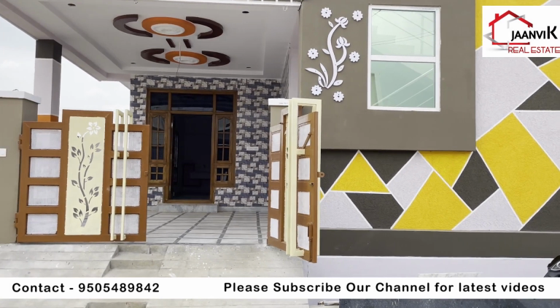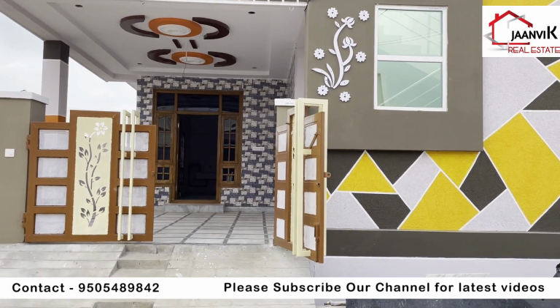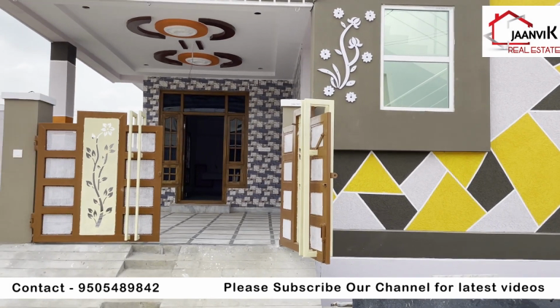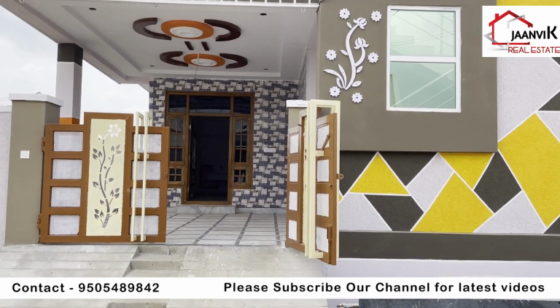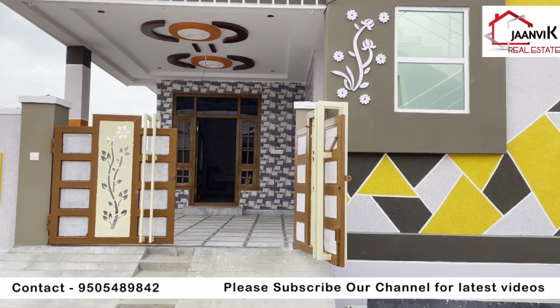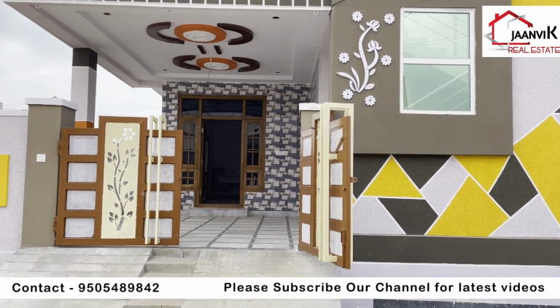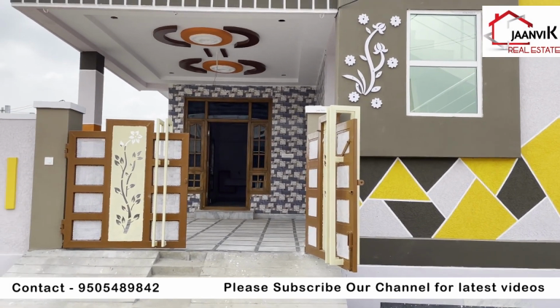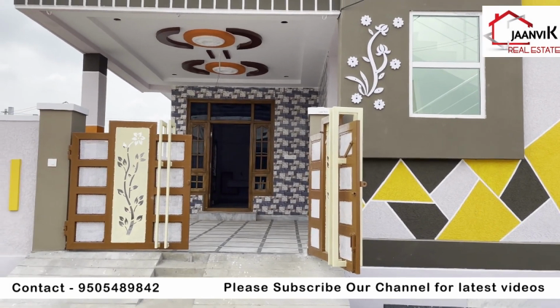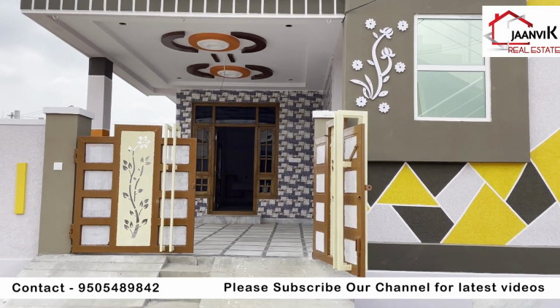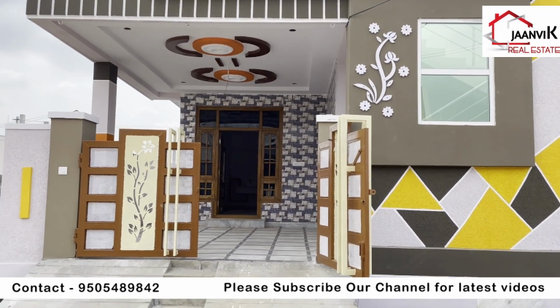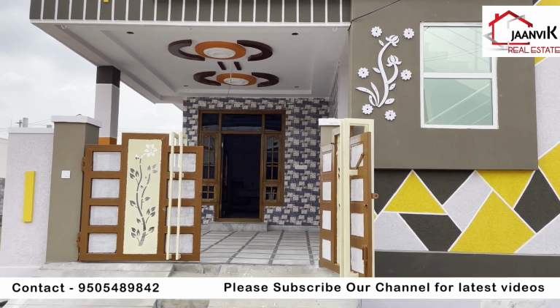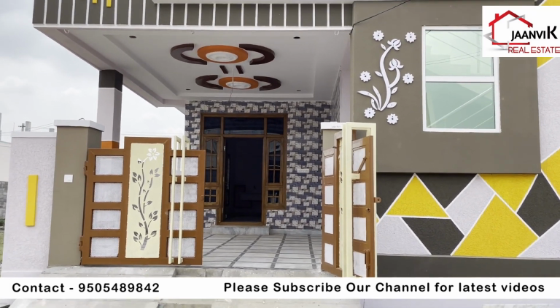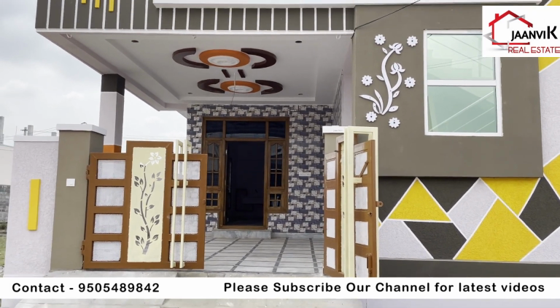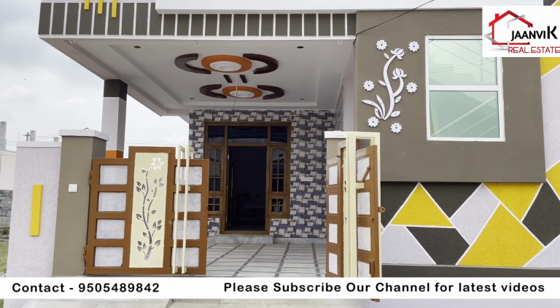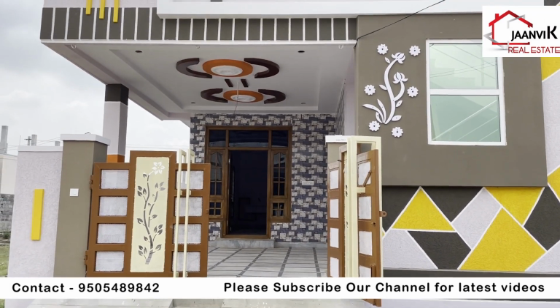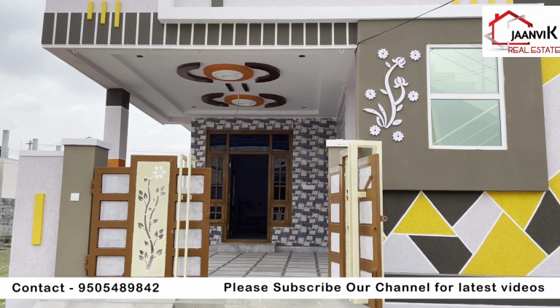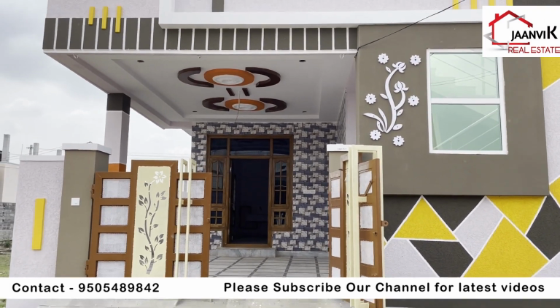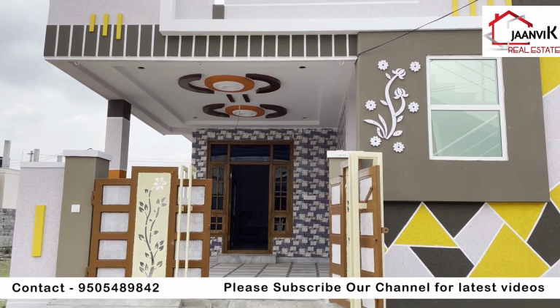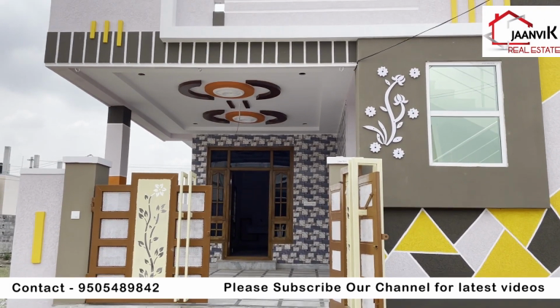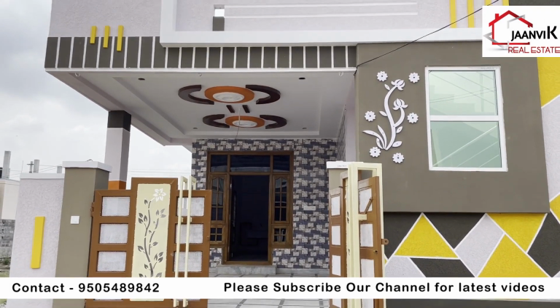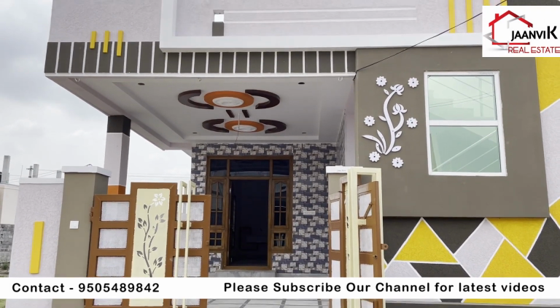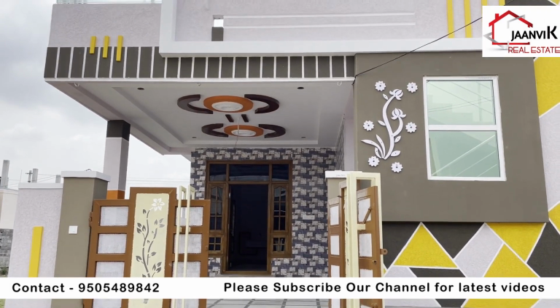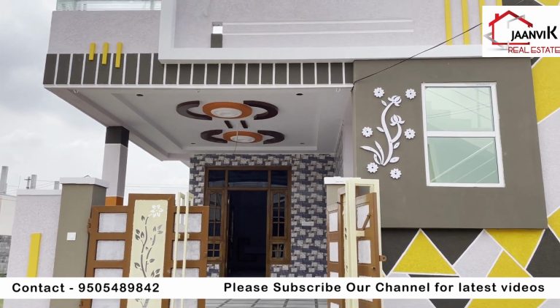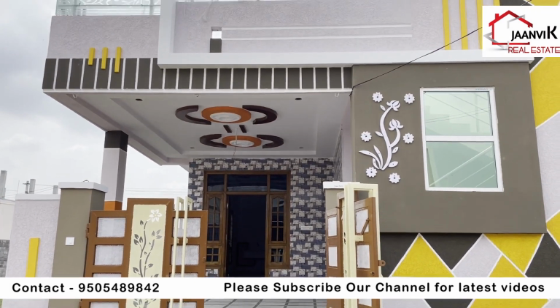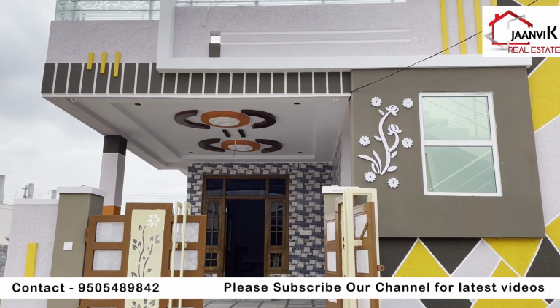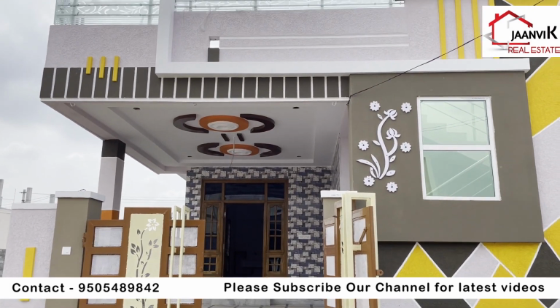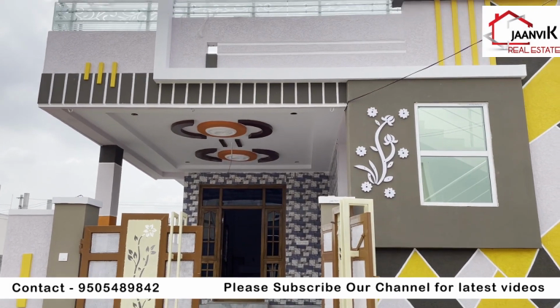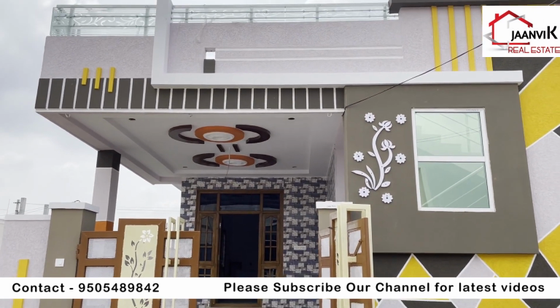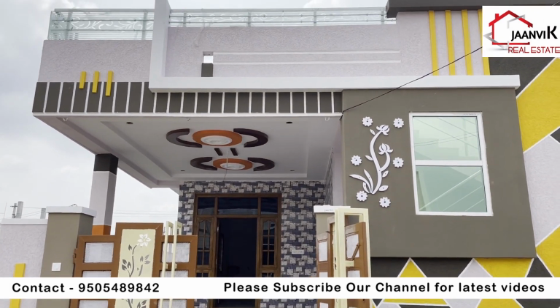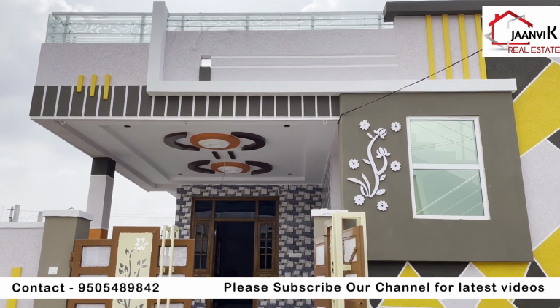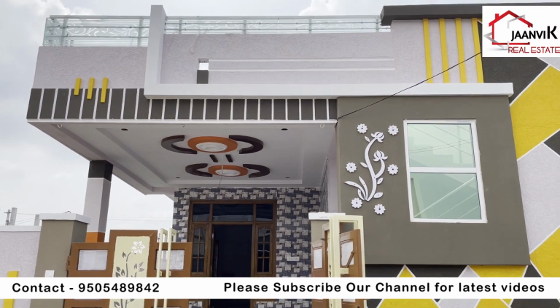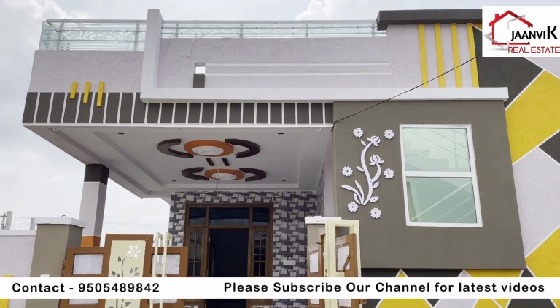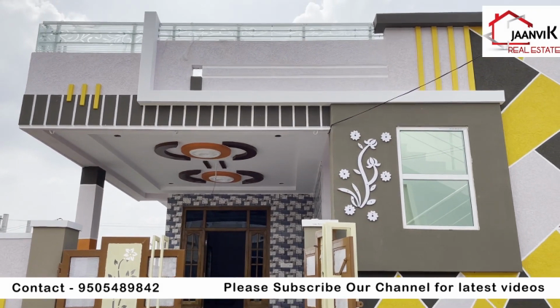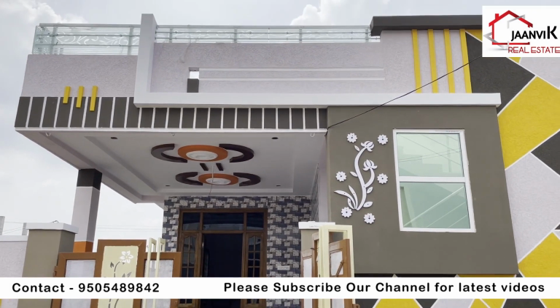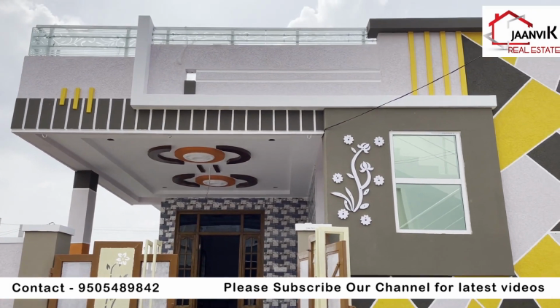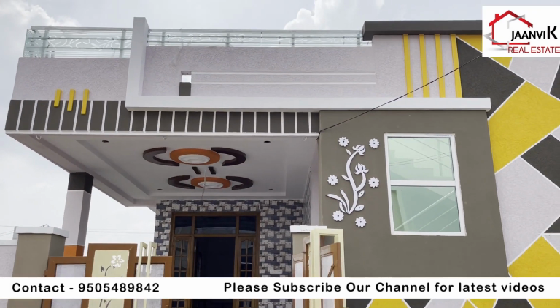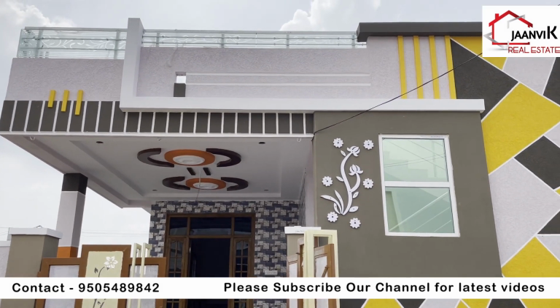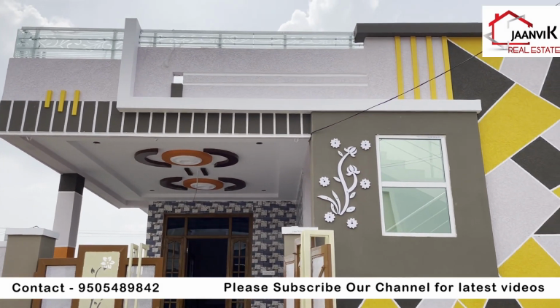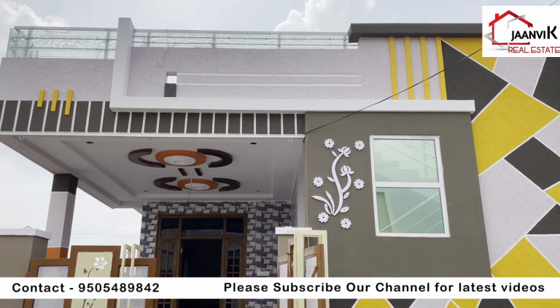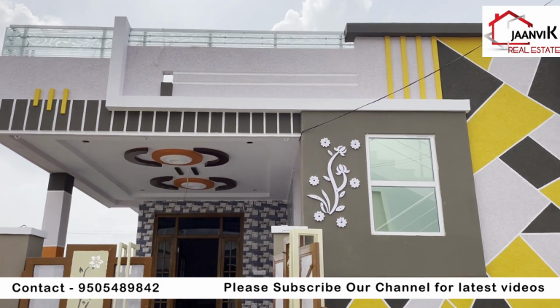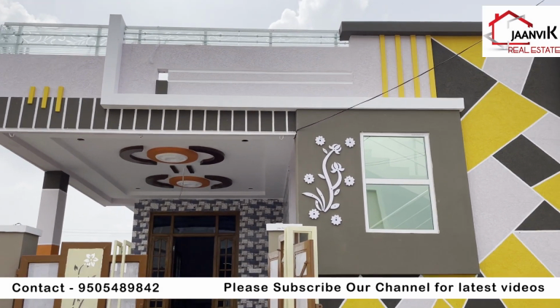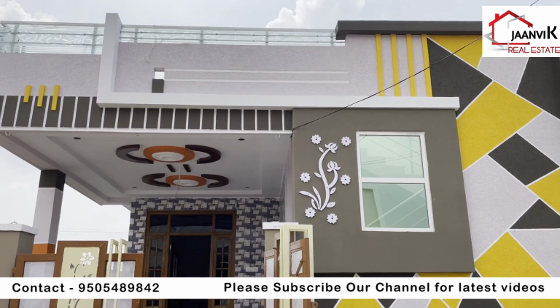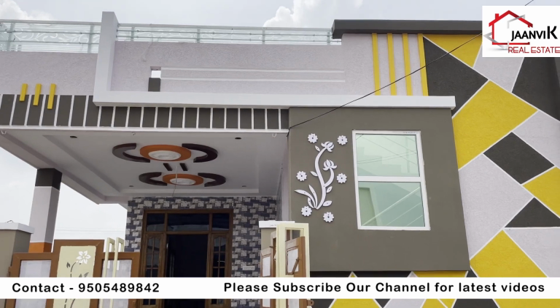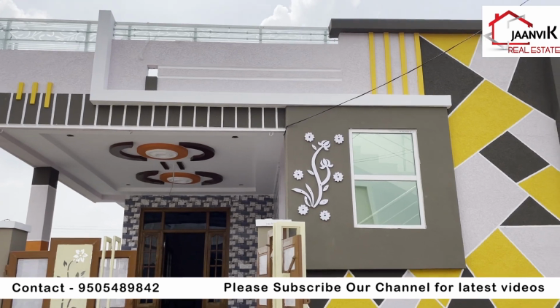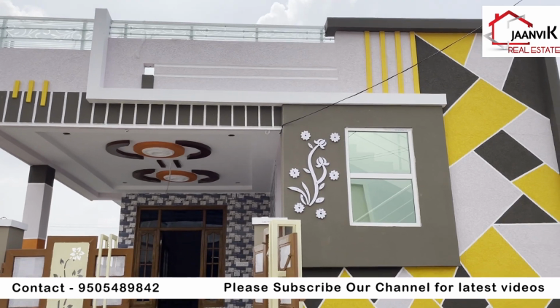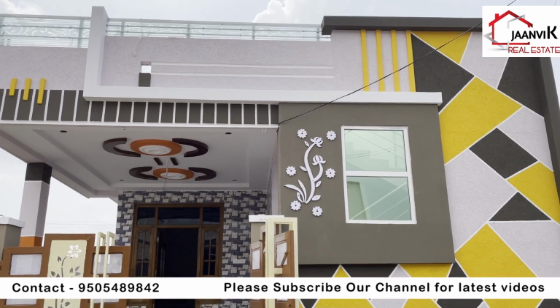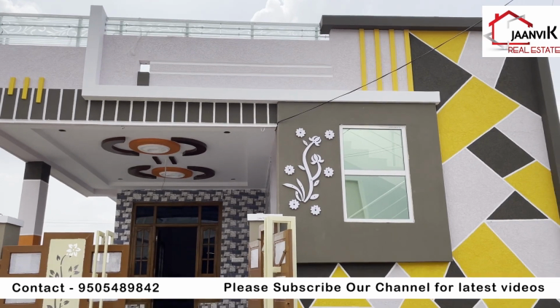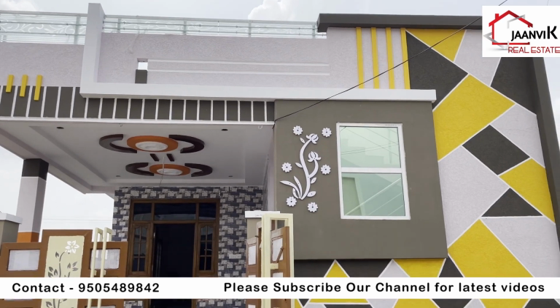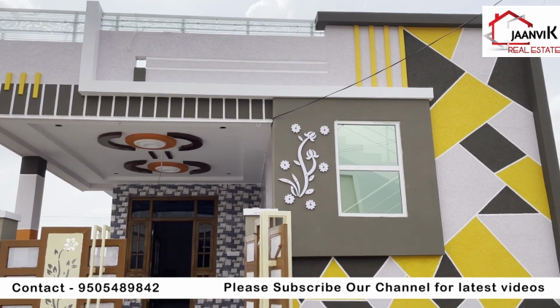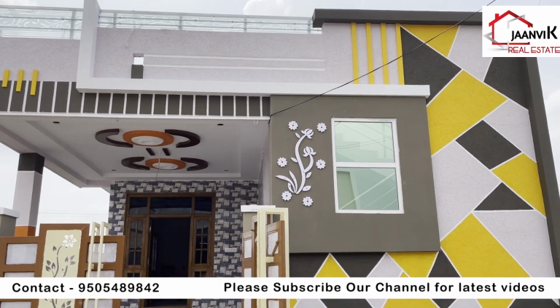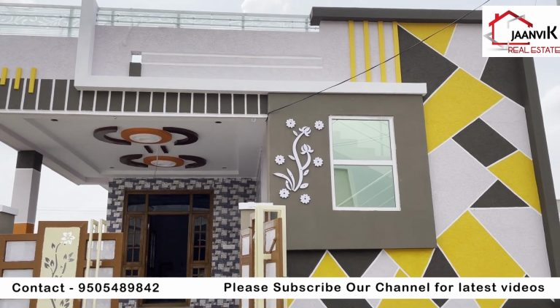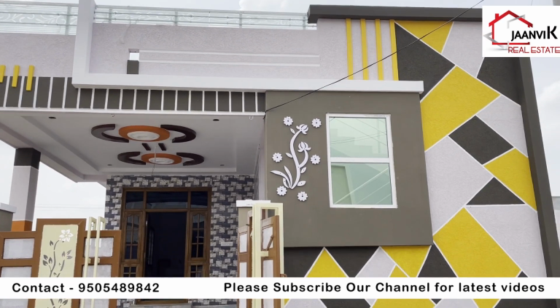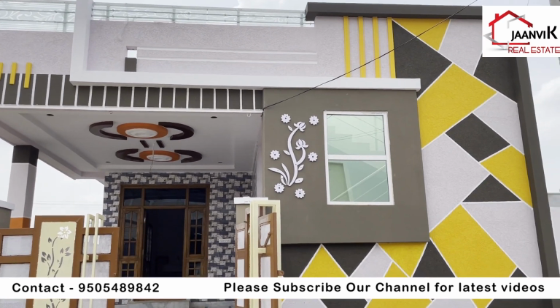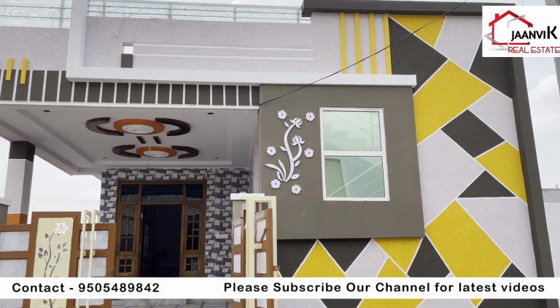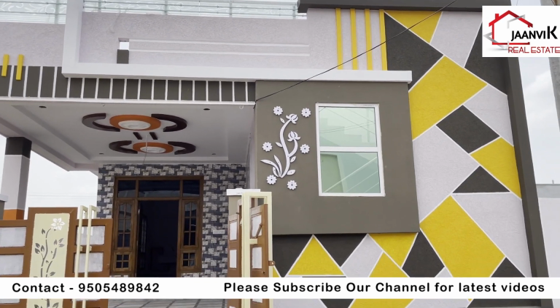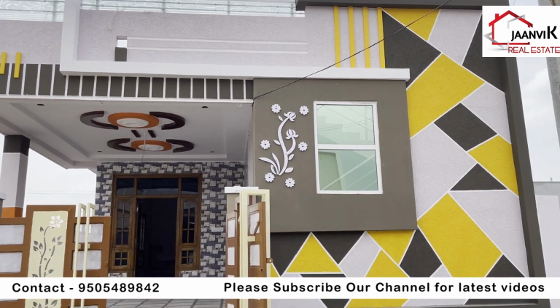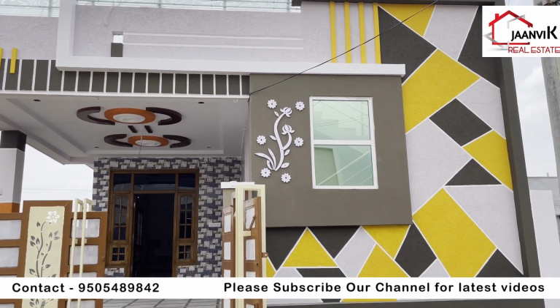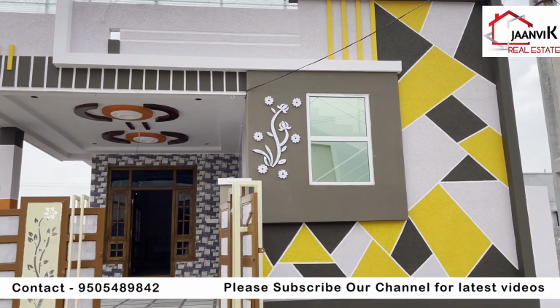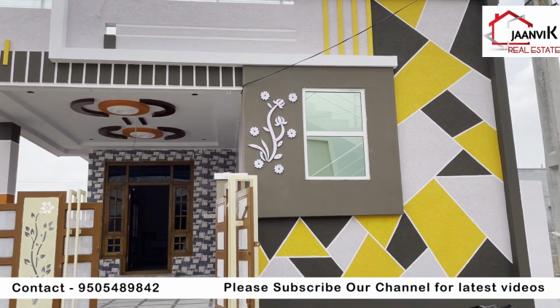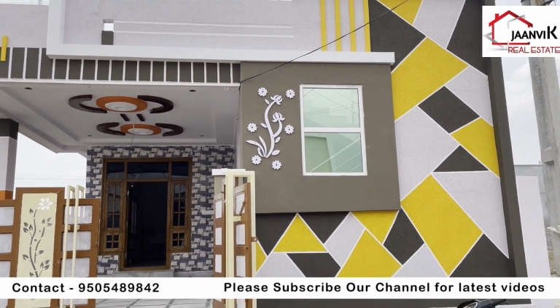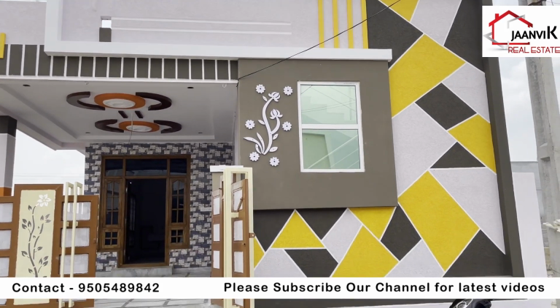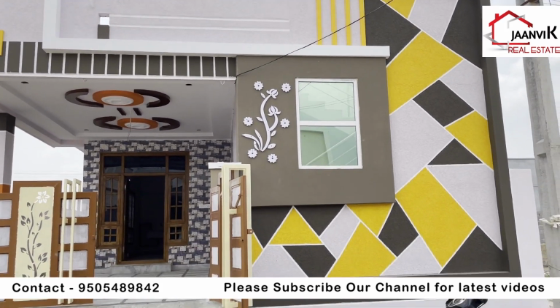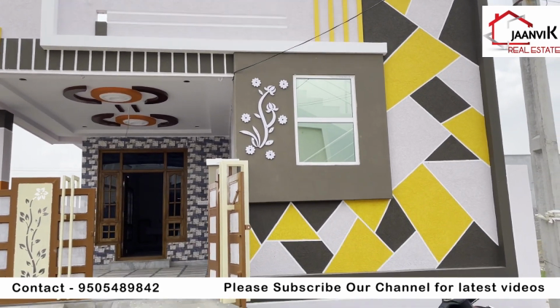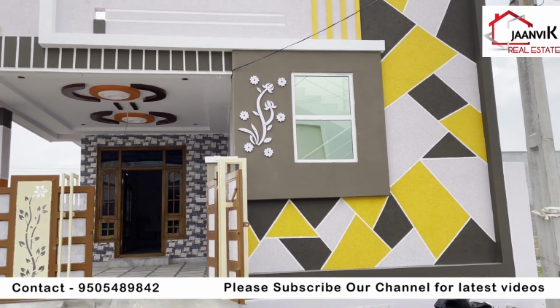If you want to make a small request, please subscribe to my channel and click the bell icon.